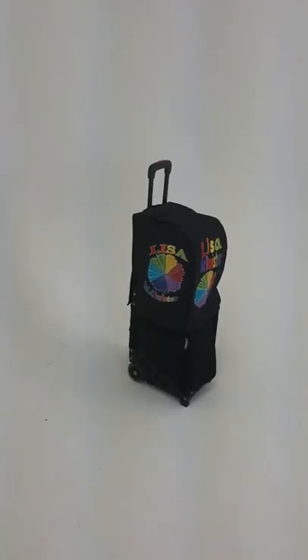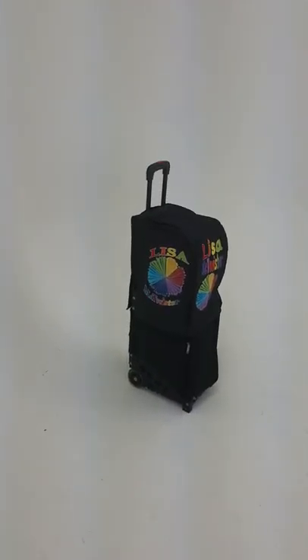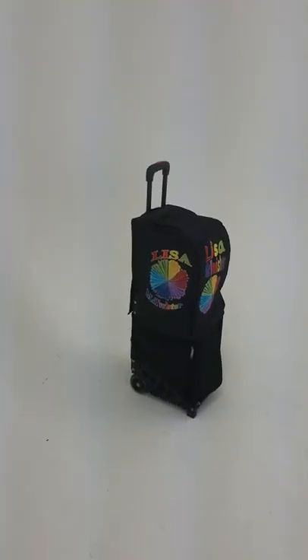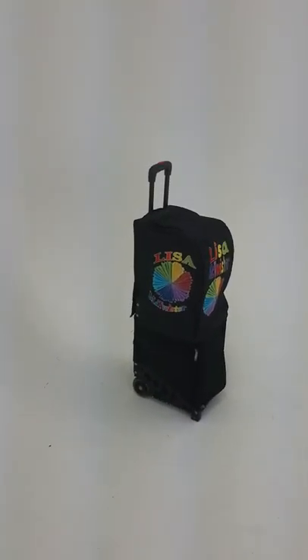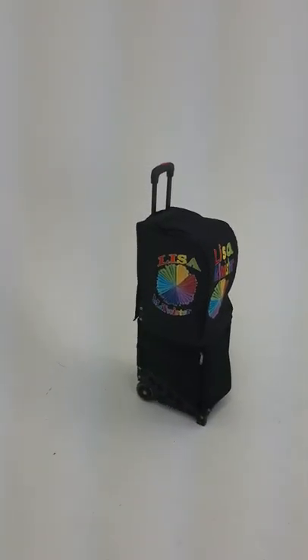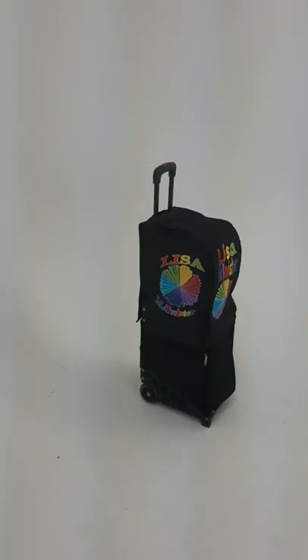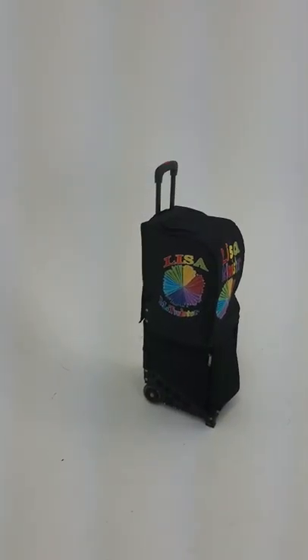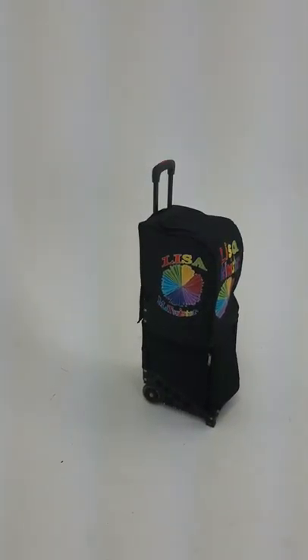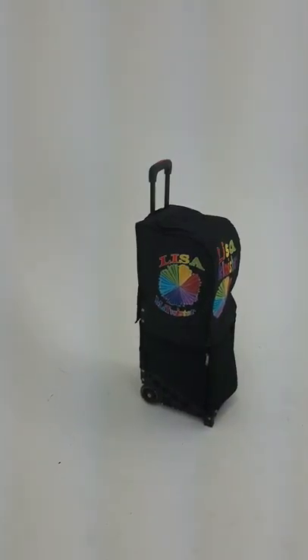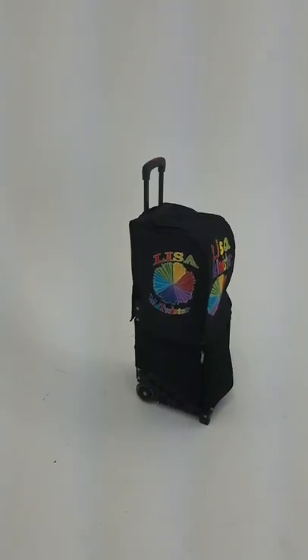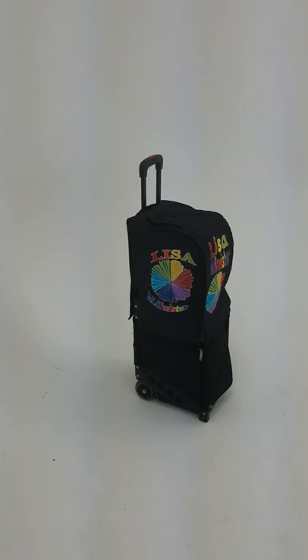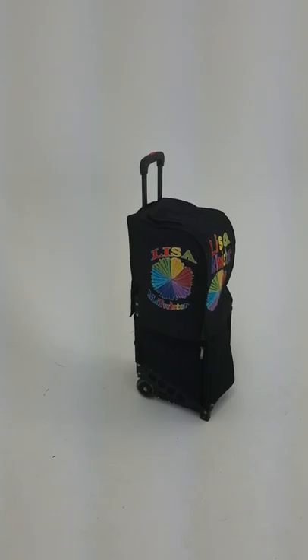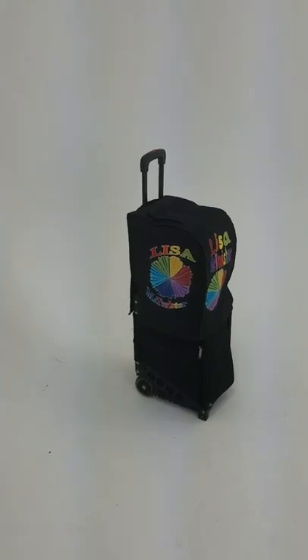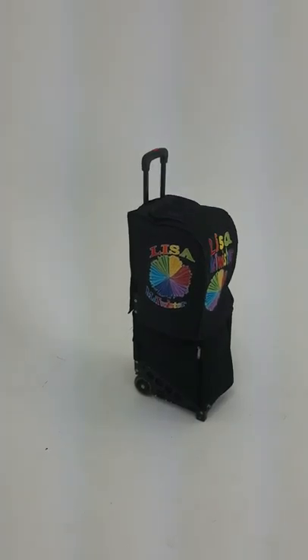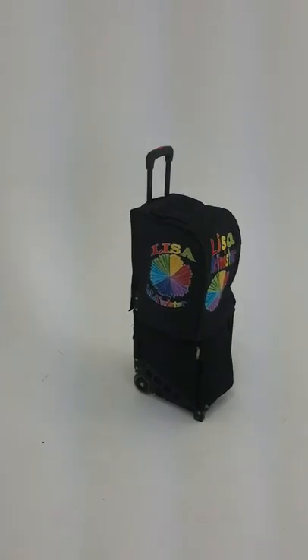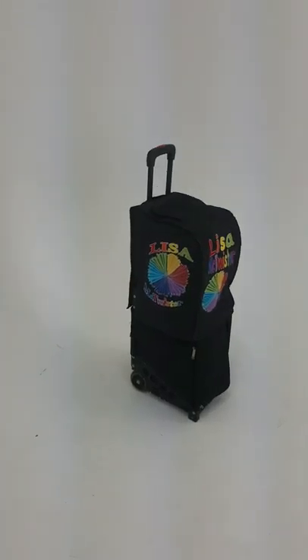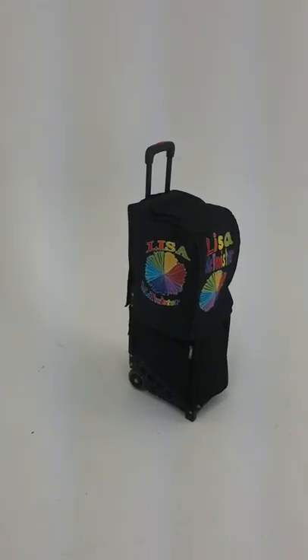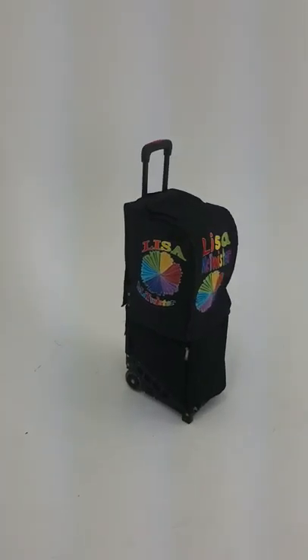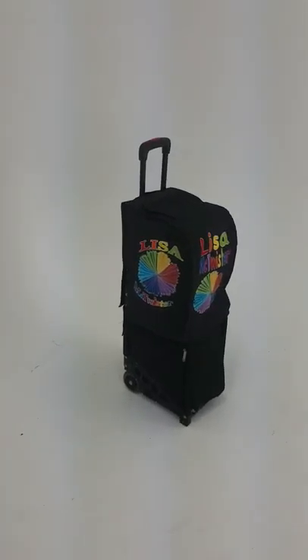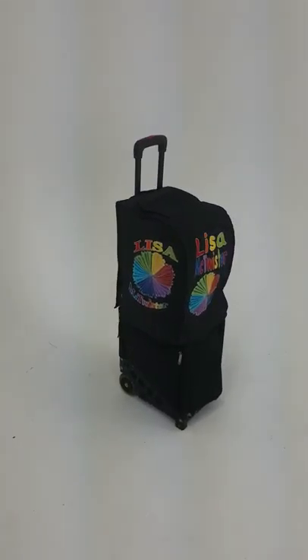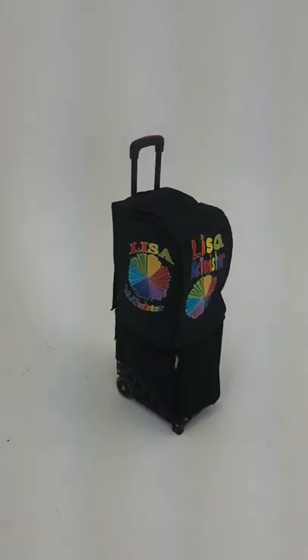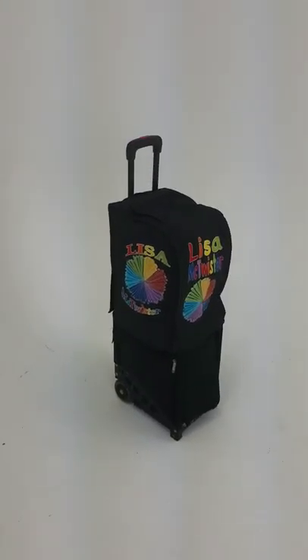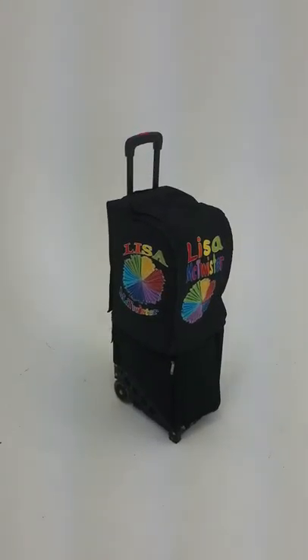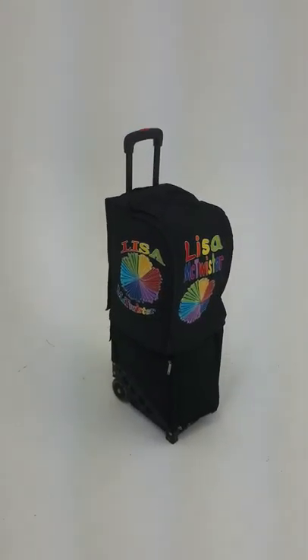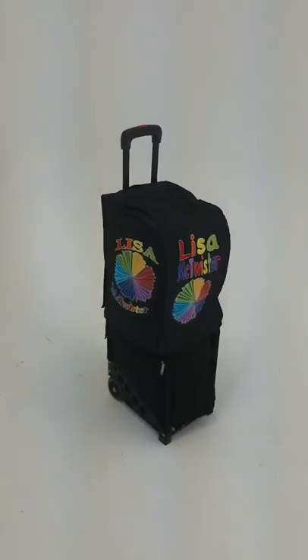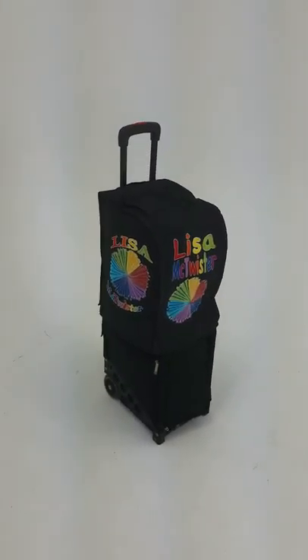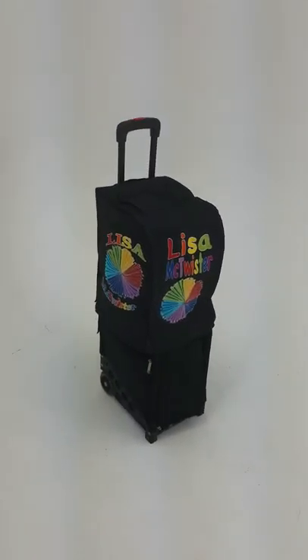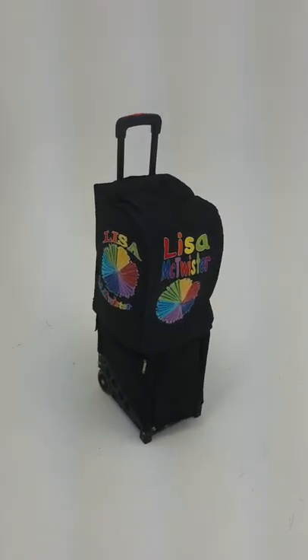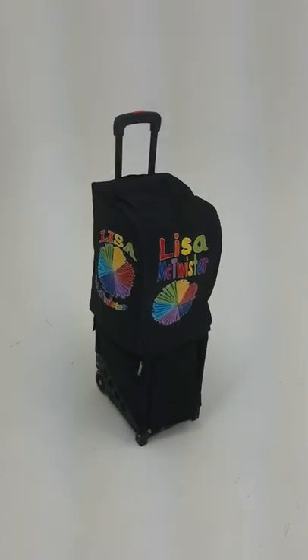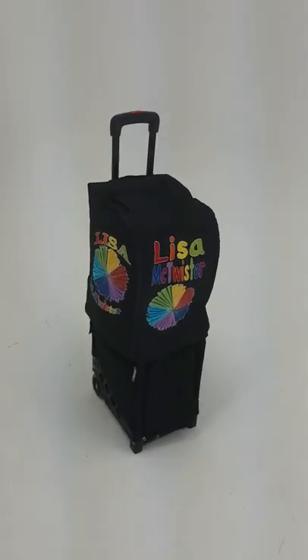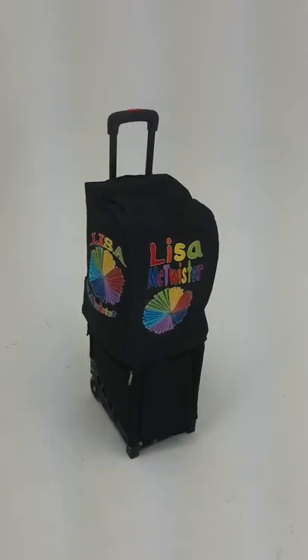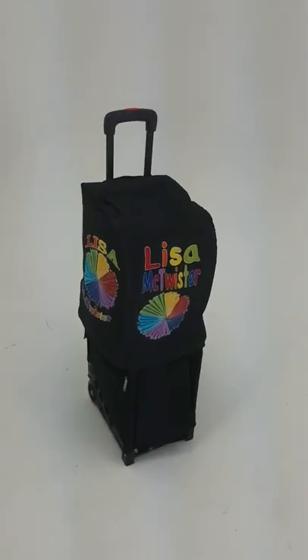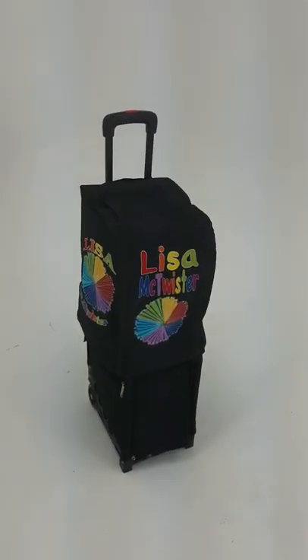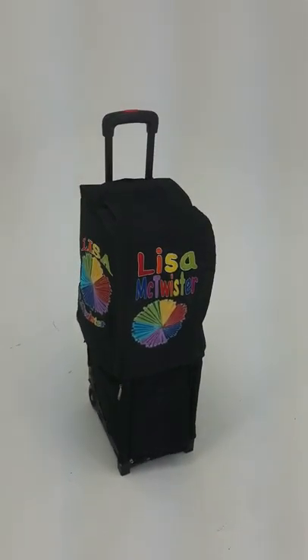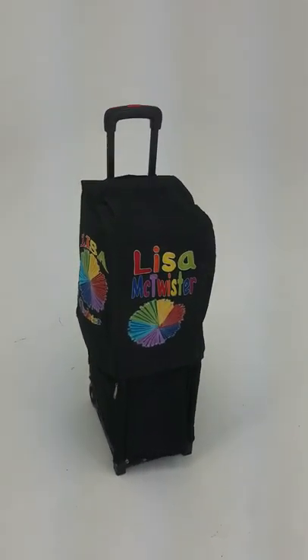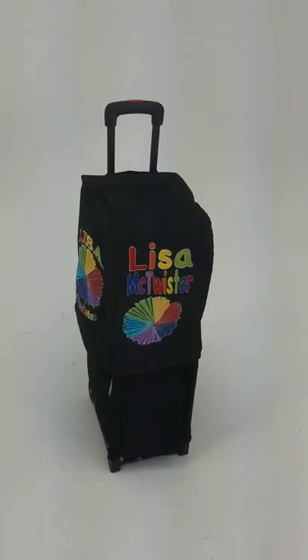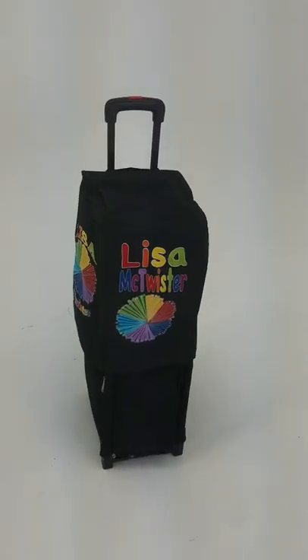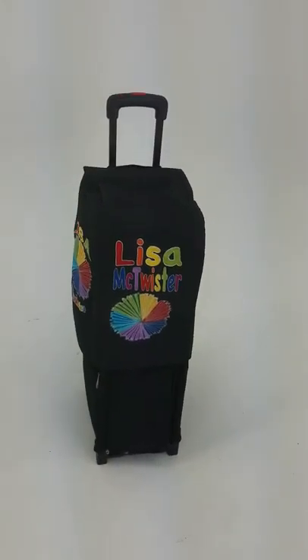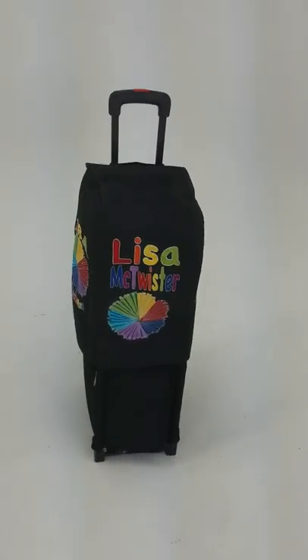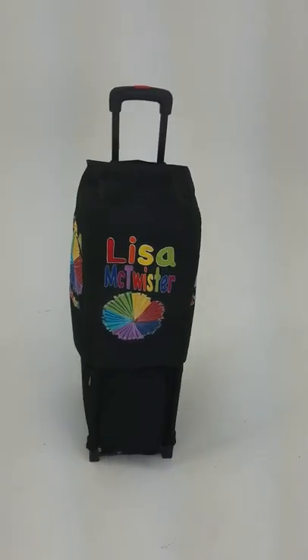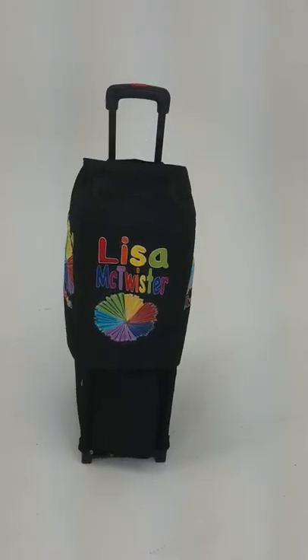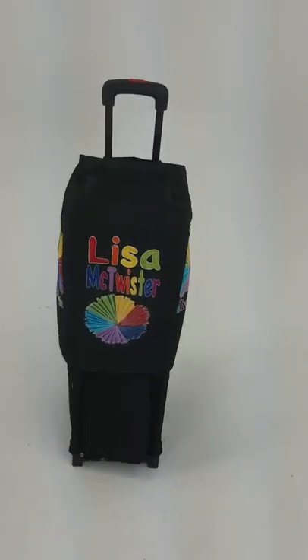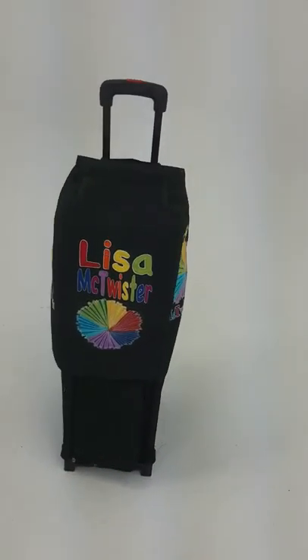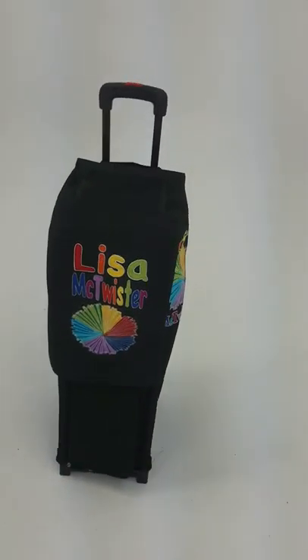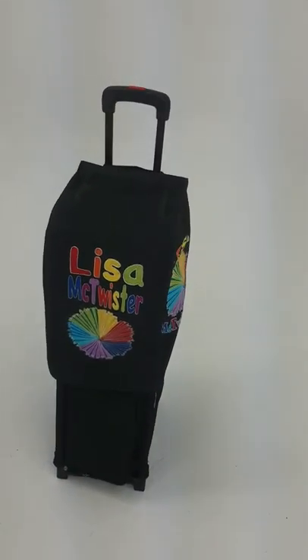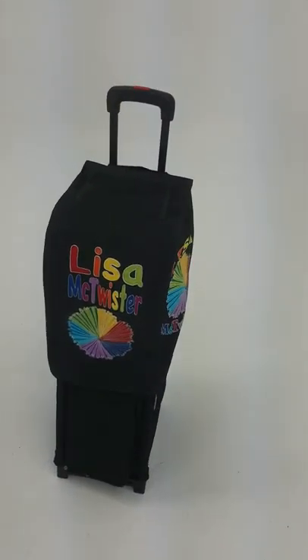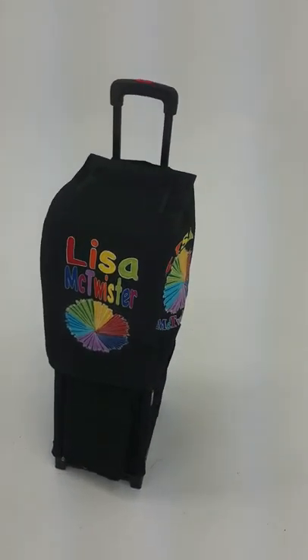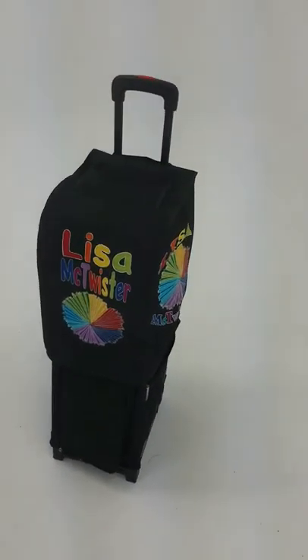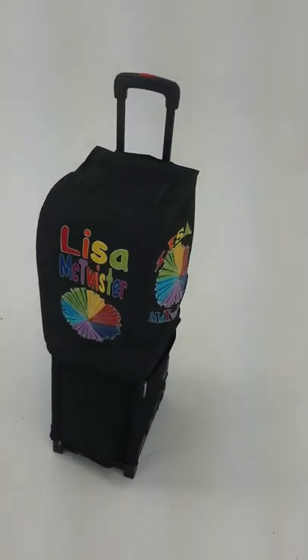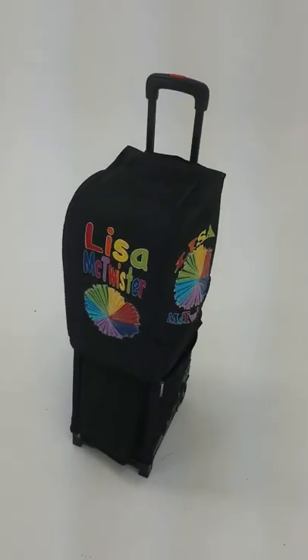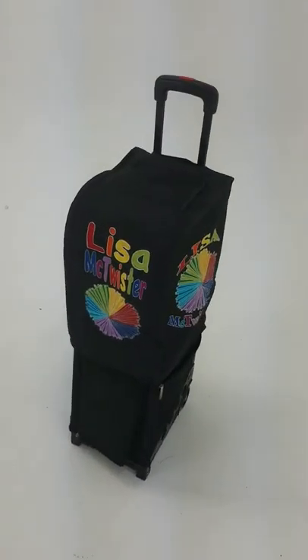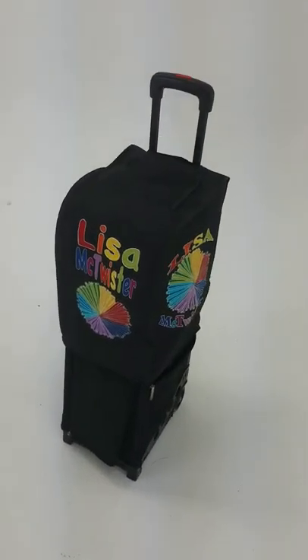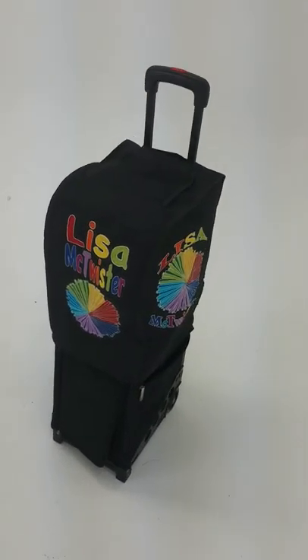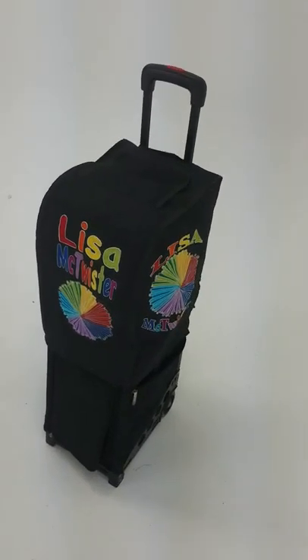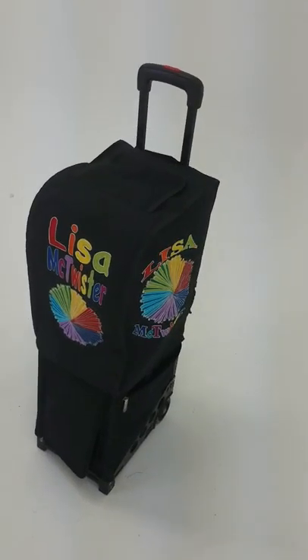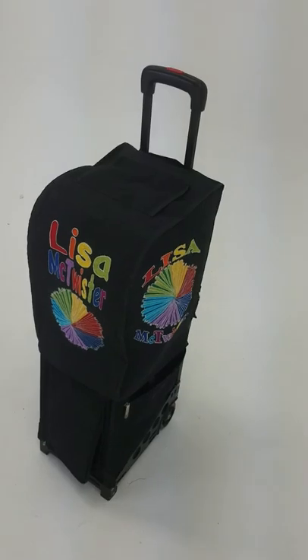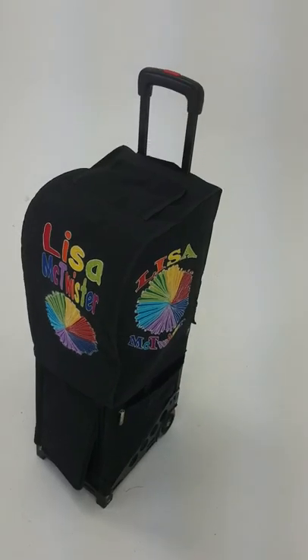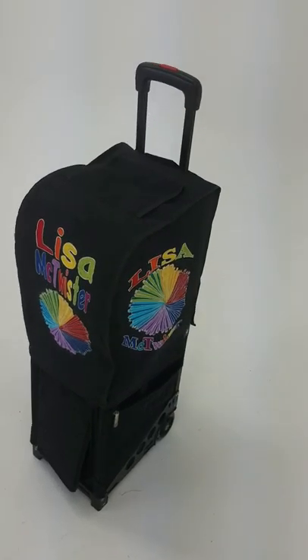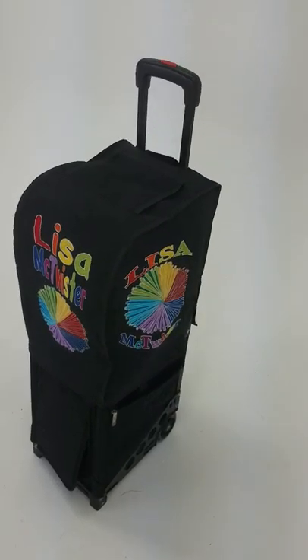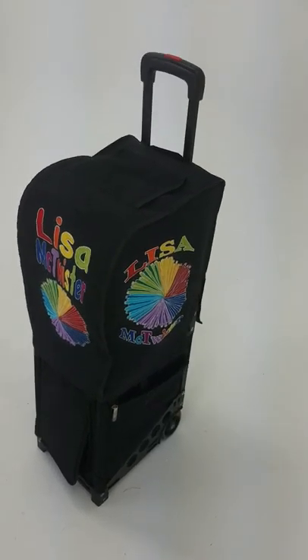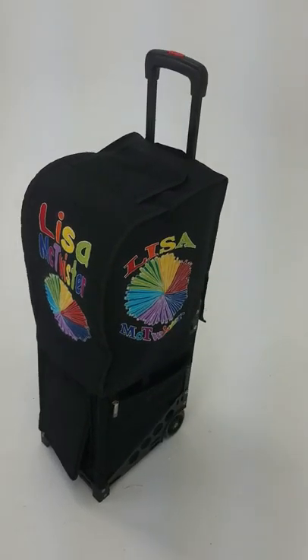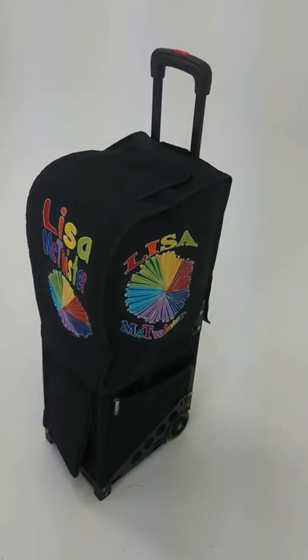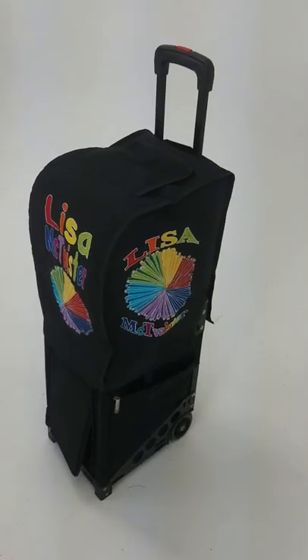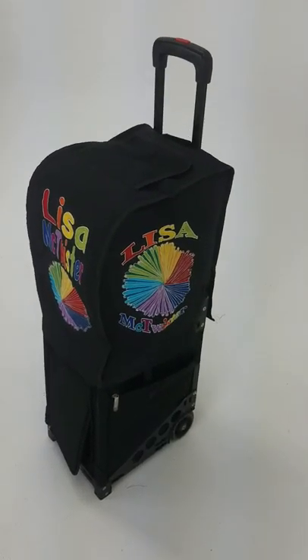Hello friends, this is Lisa. I'd like to introduce you to my brand new bag. This is the Aloha from bagaloon.com.